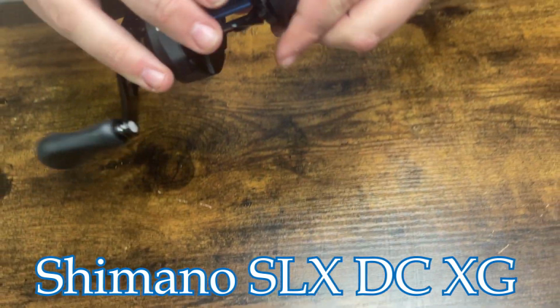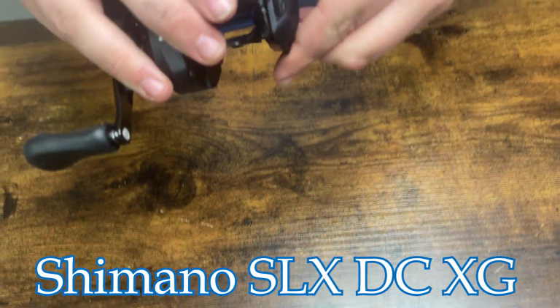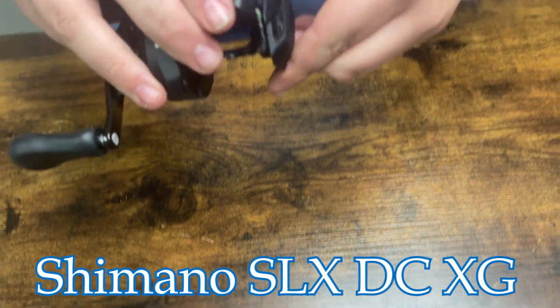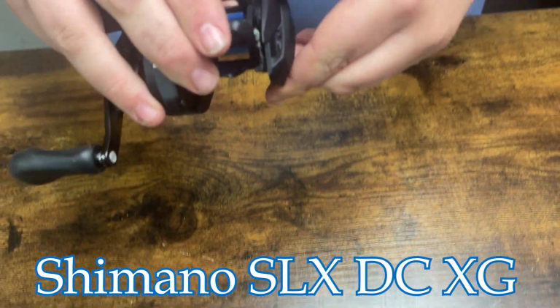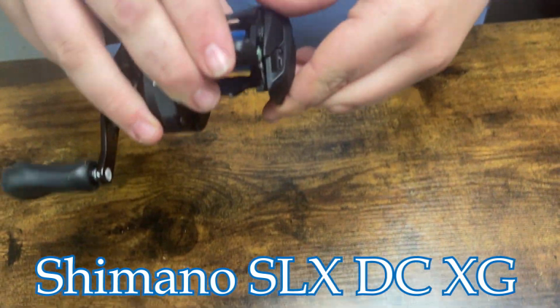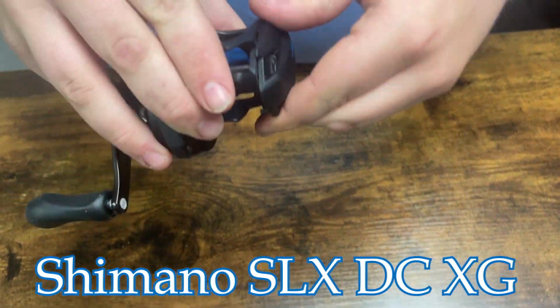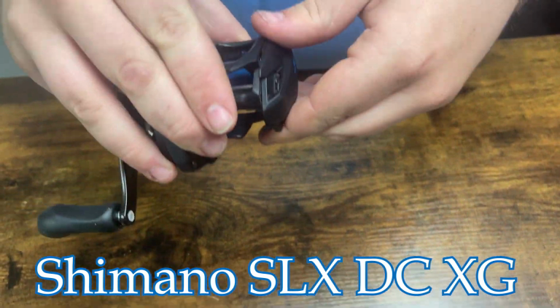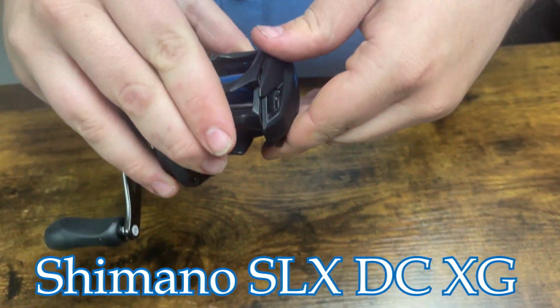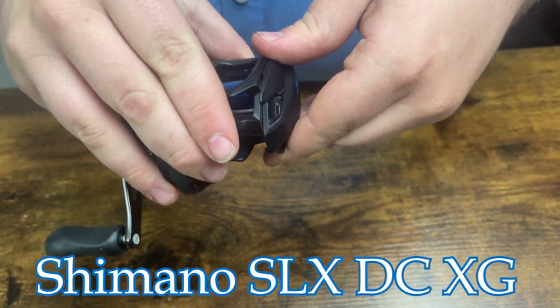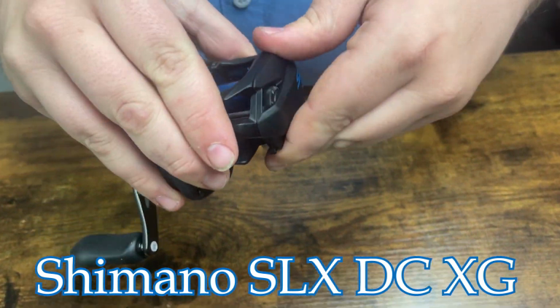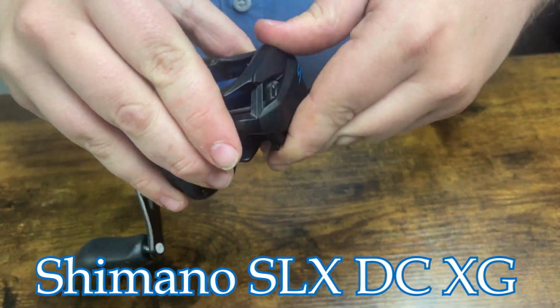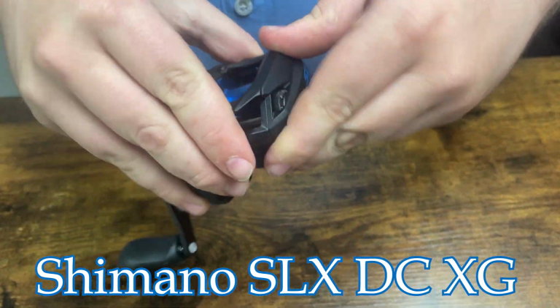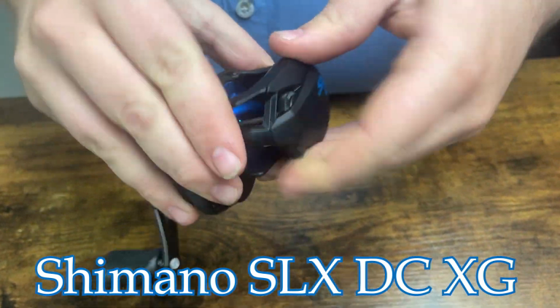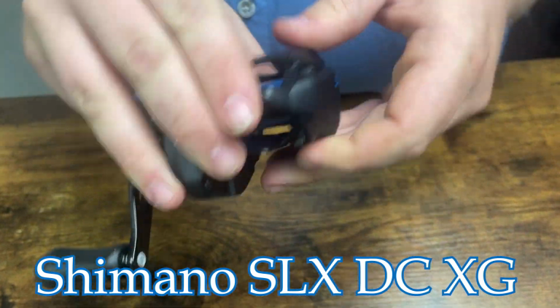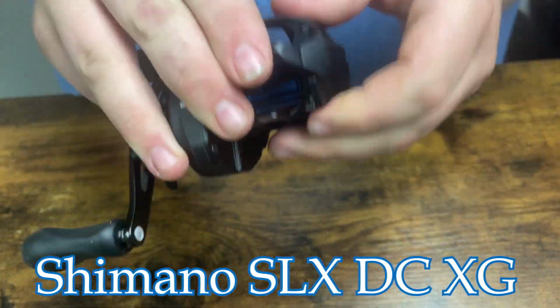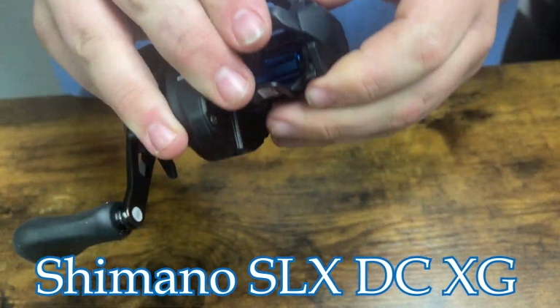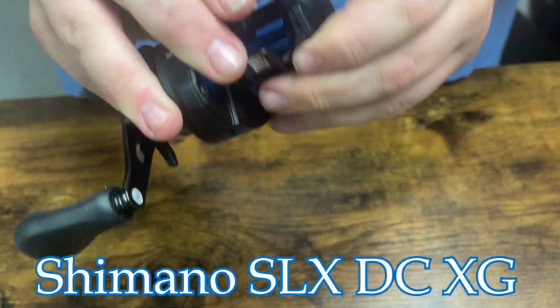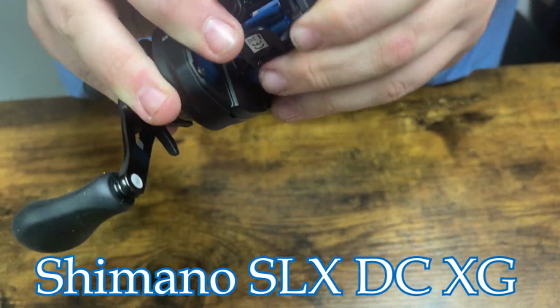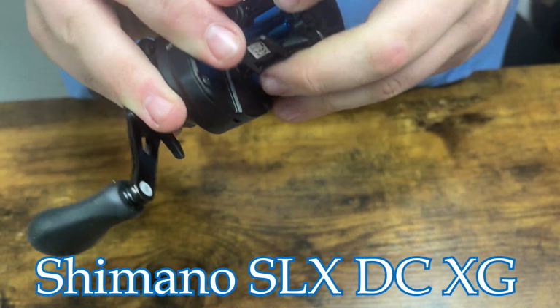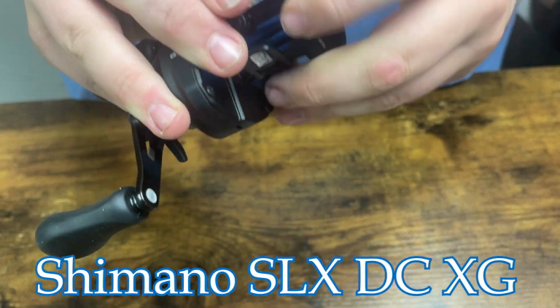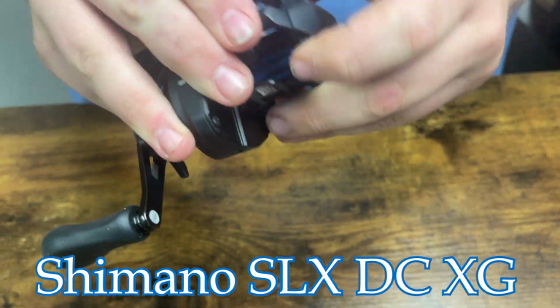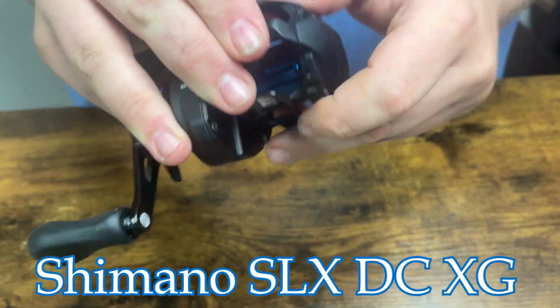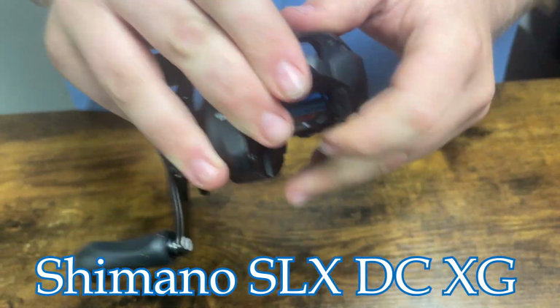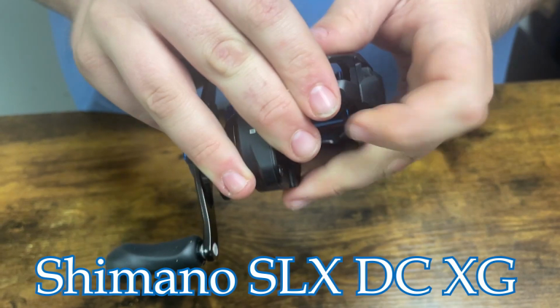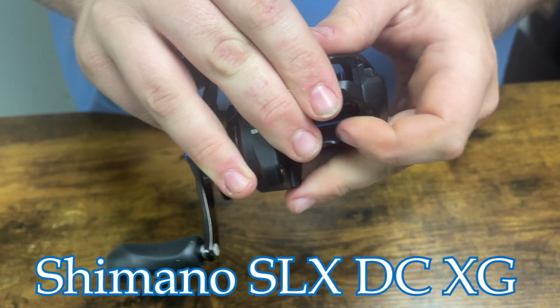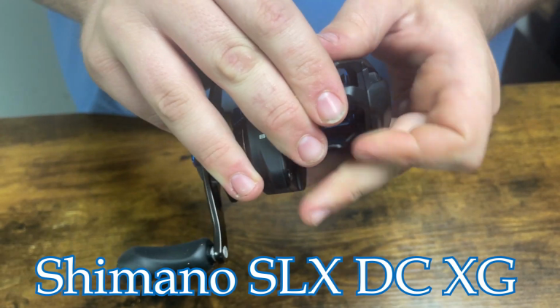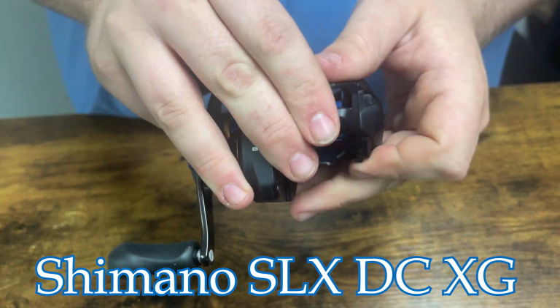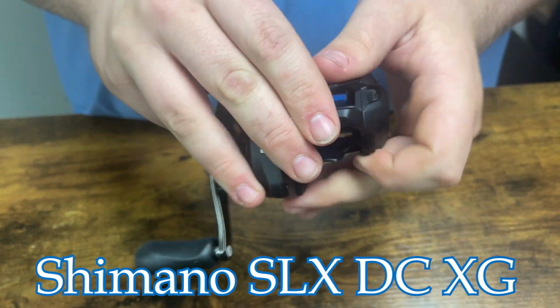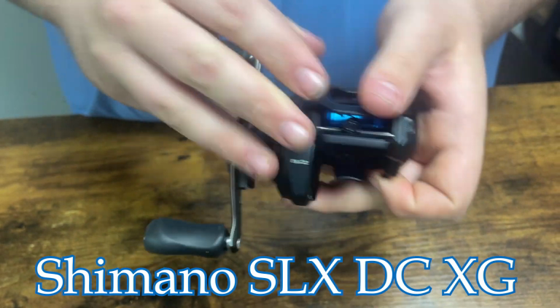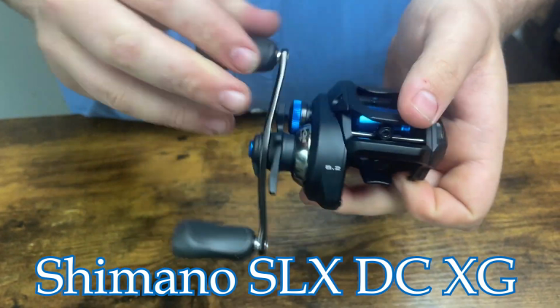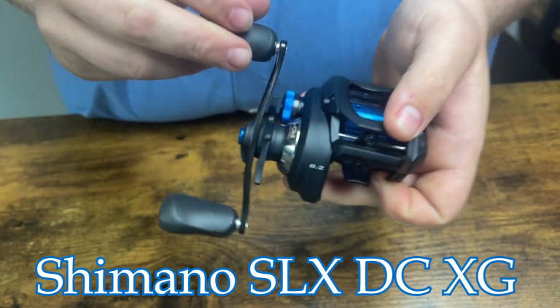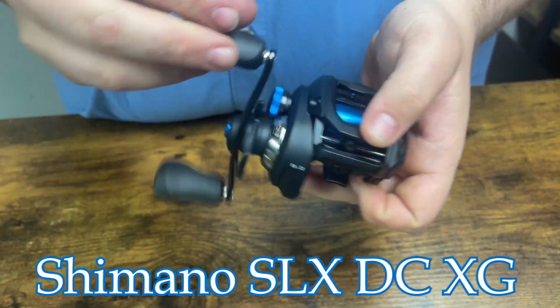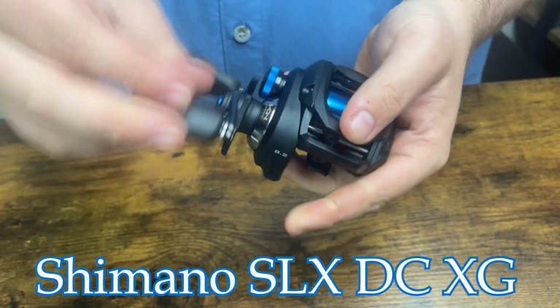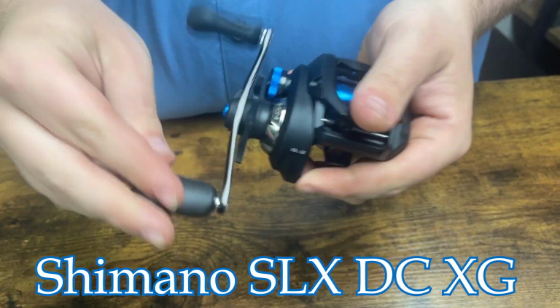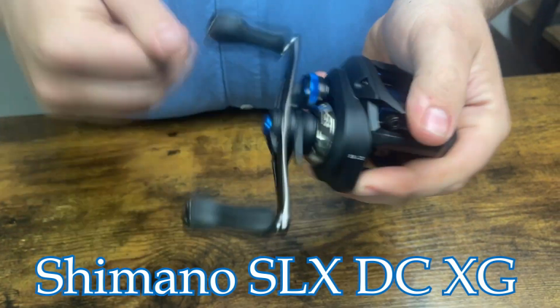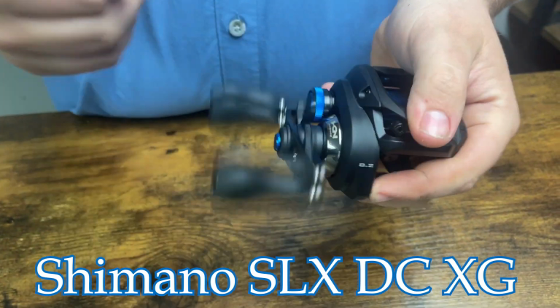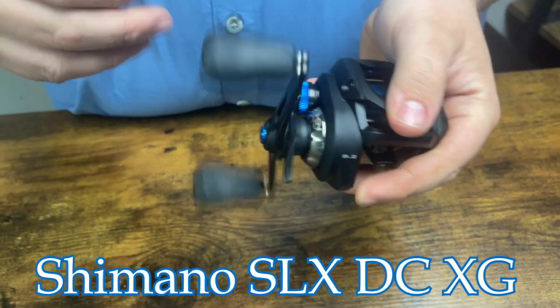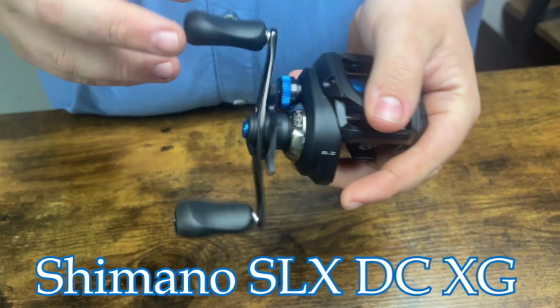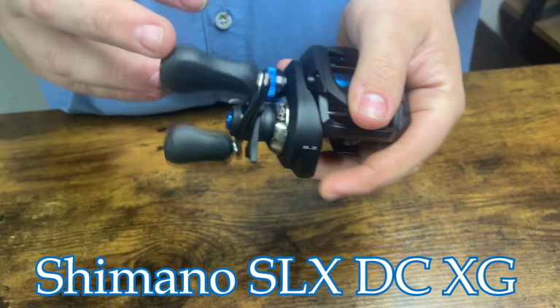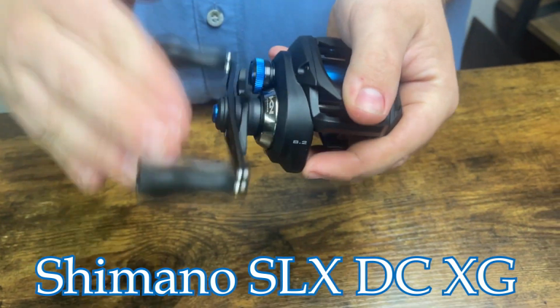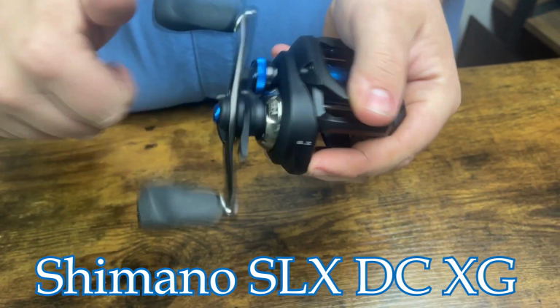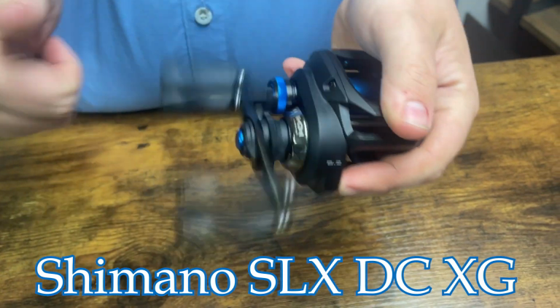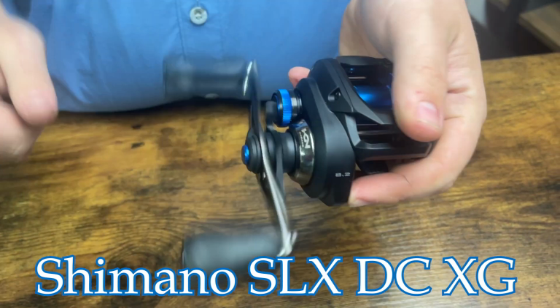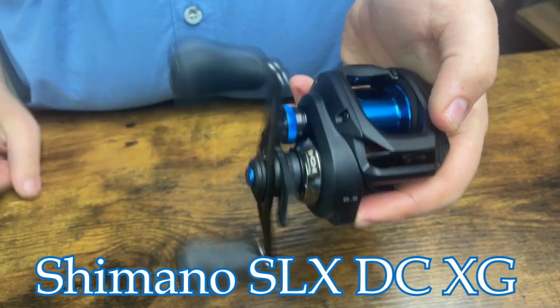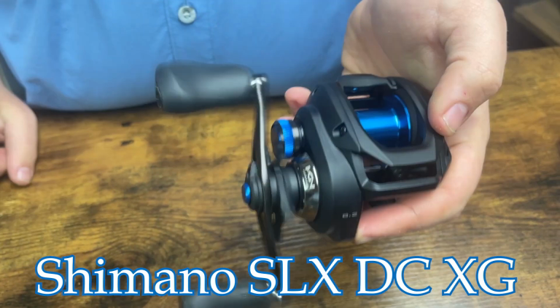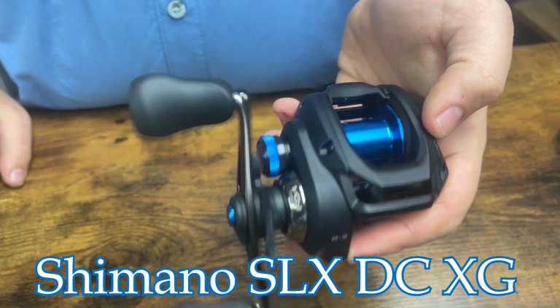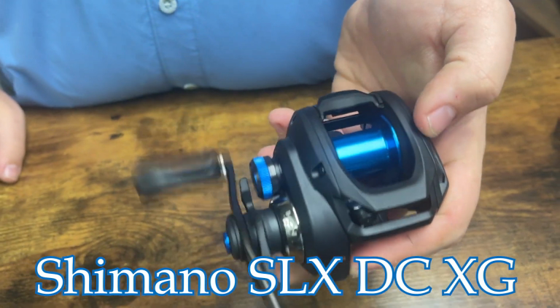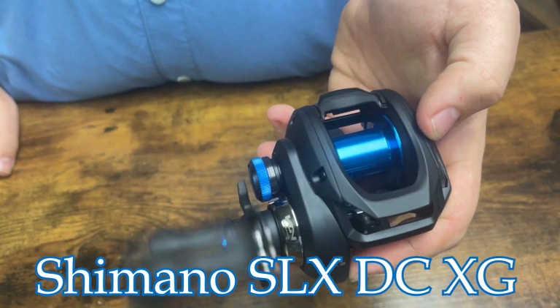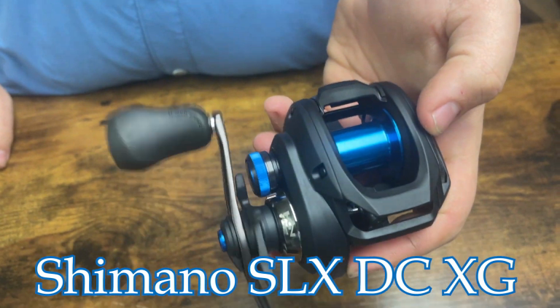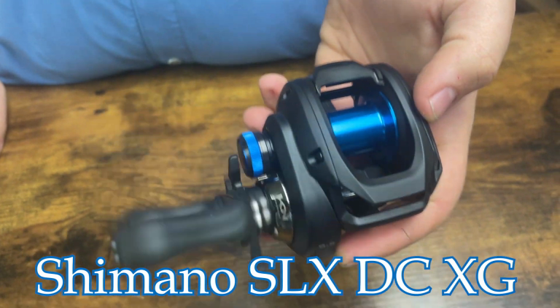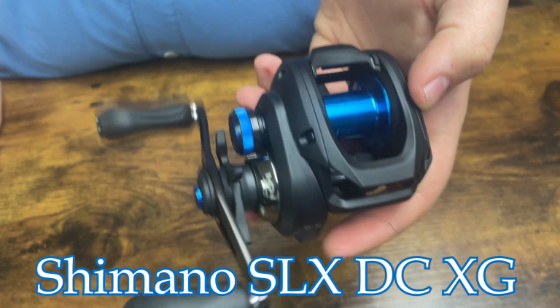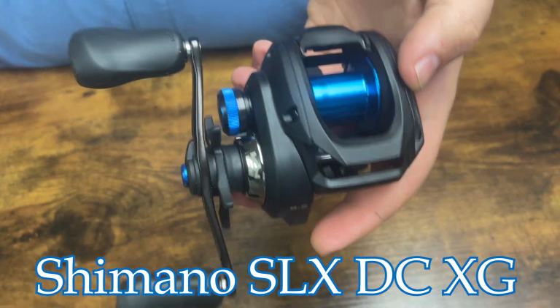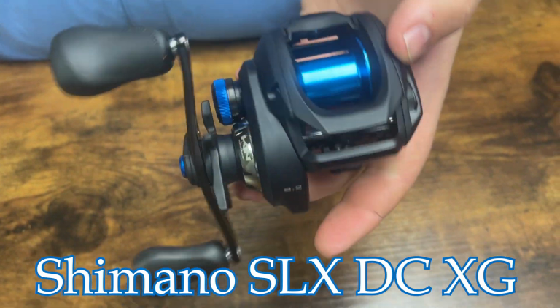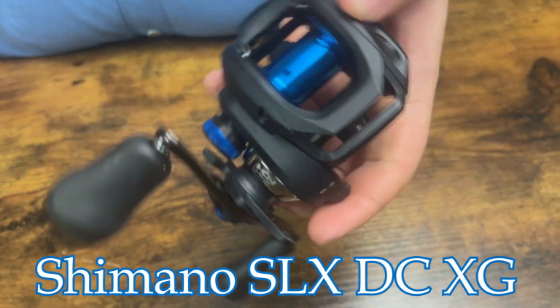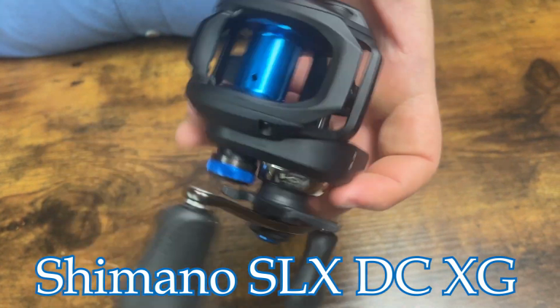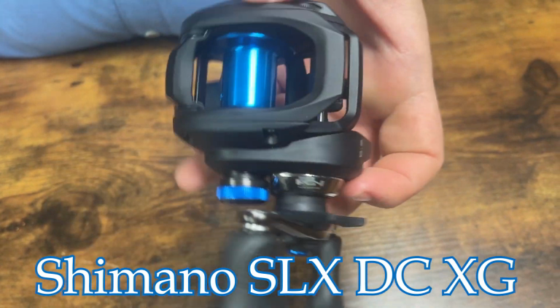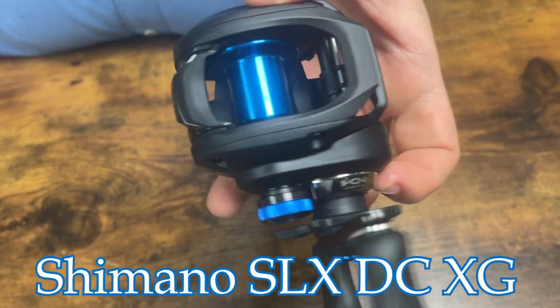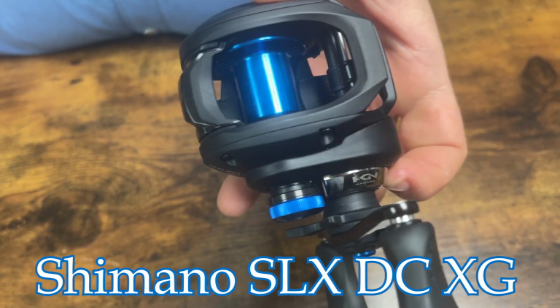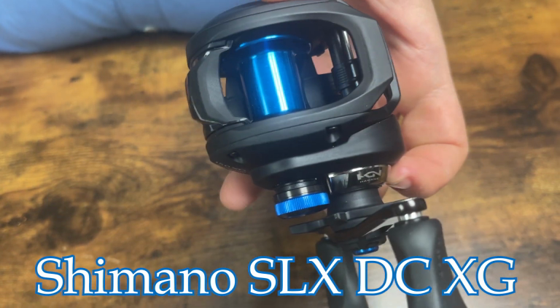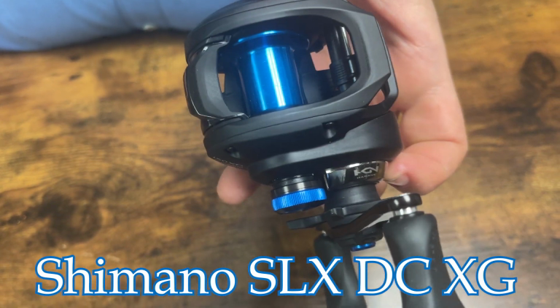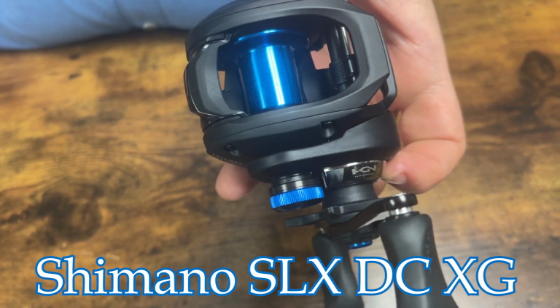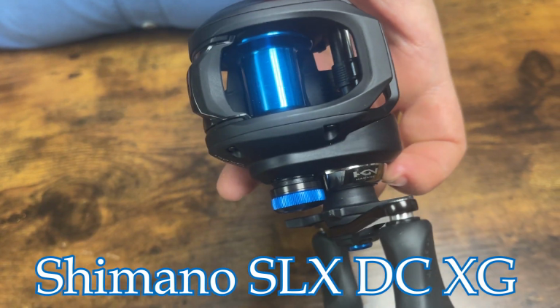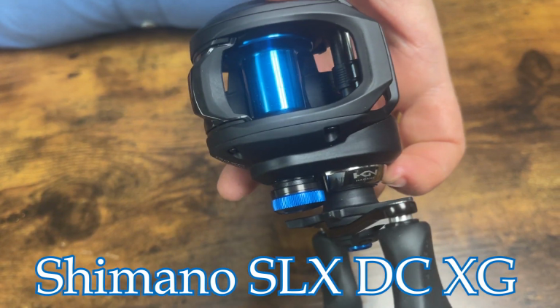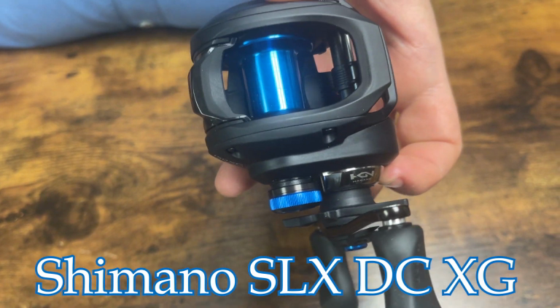This is the lowest price point Shimano offers a reel with the DC feature in it, and it's just a fabulous reel. So stop on by and check them out.